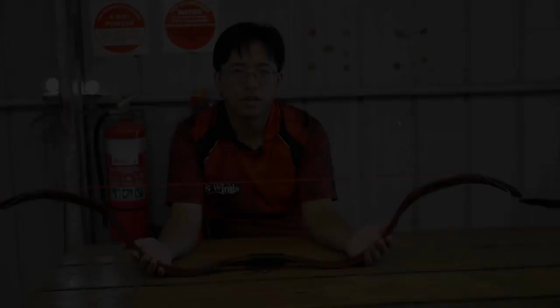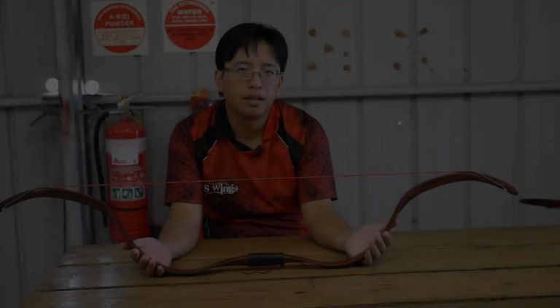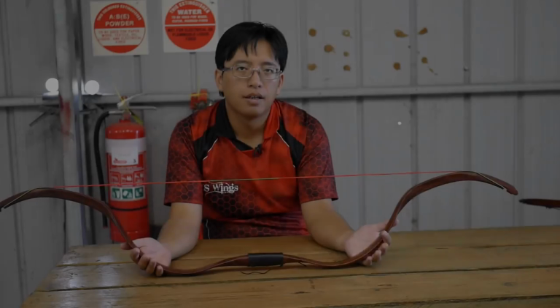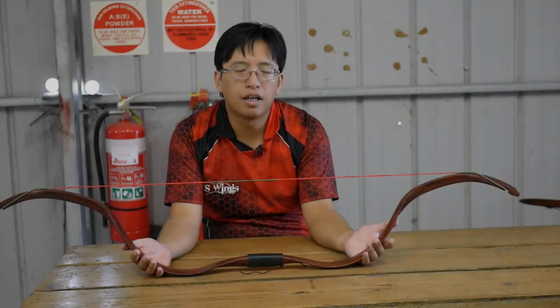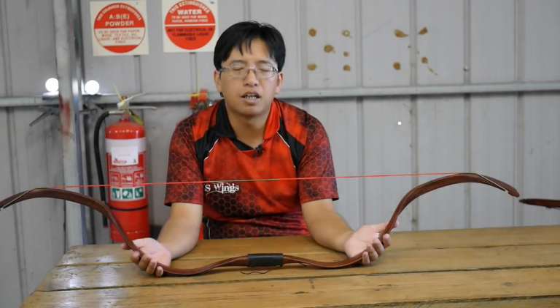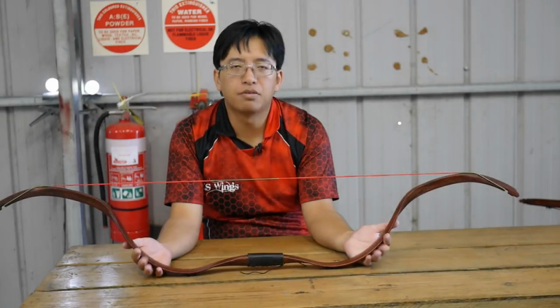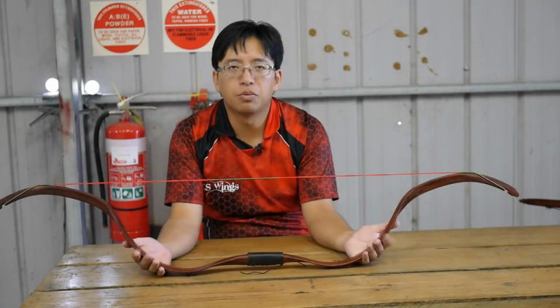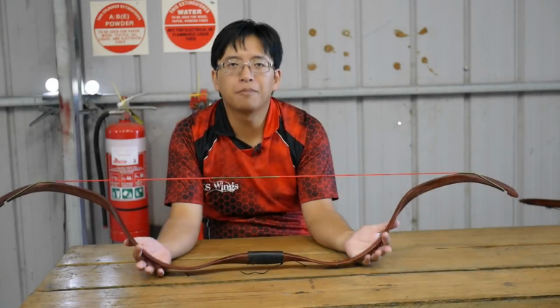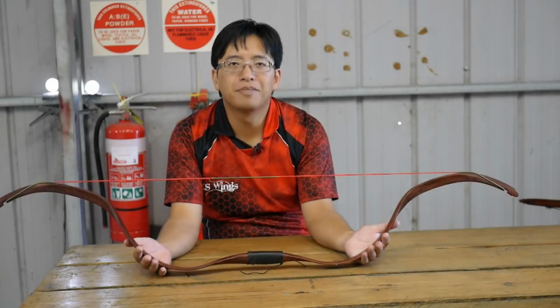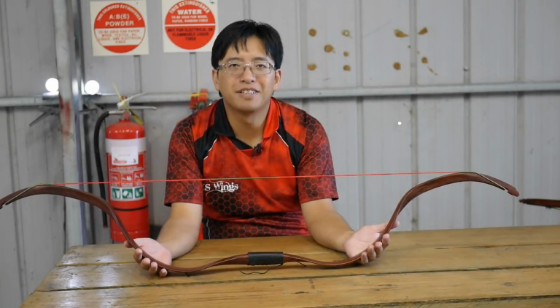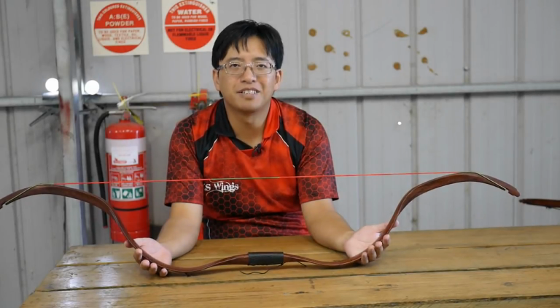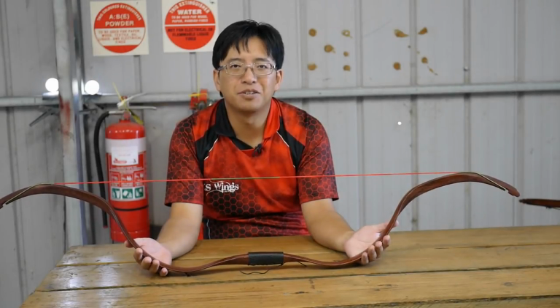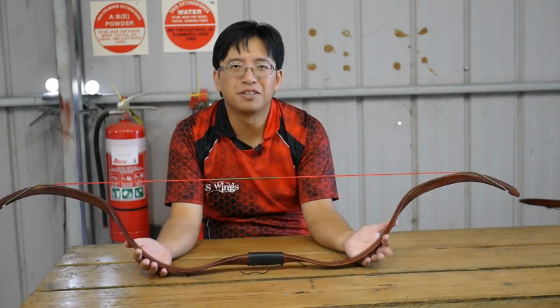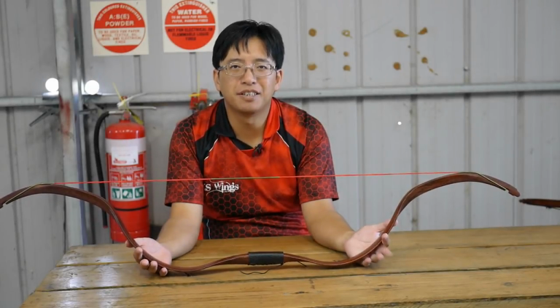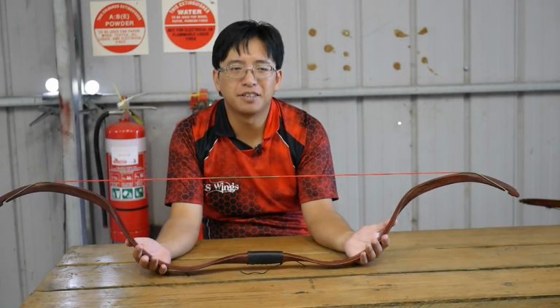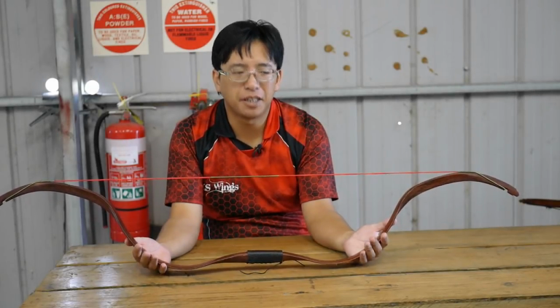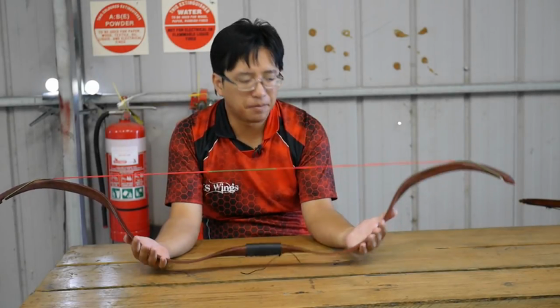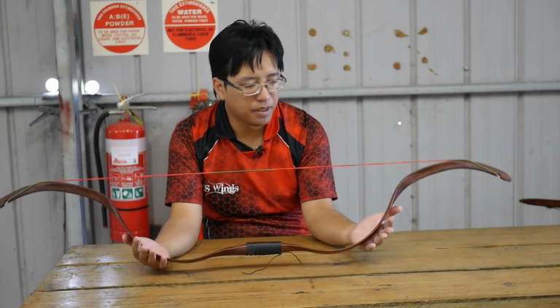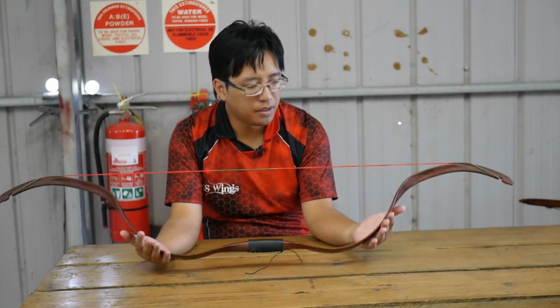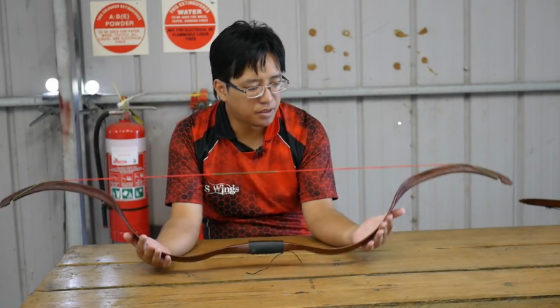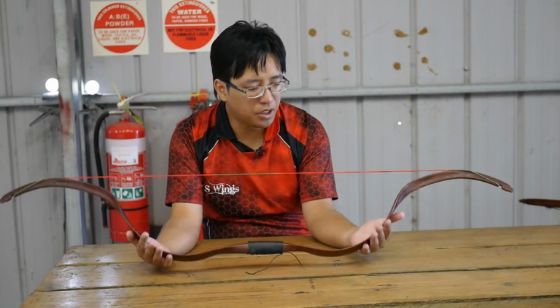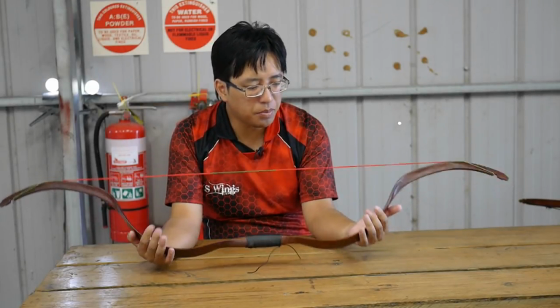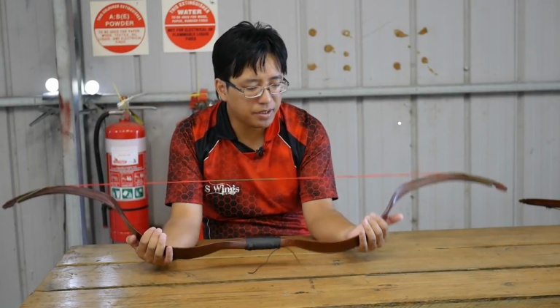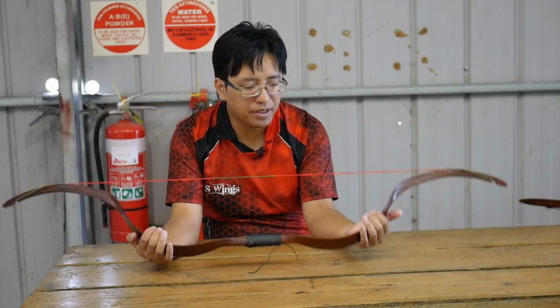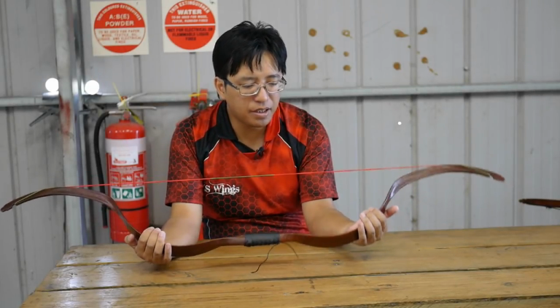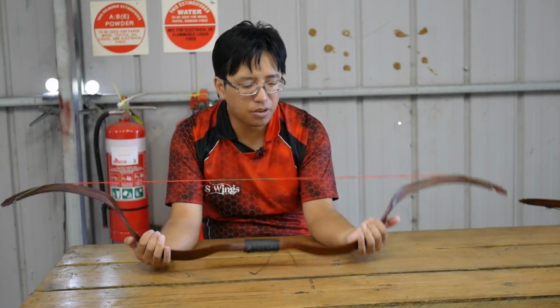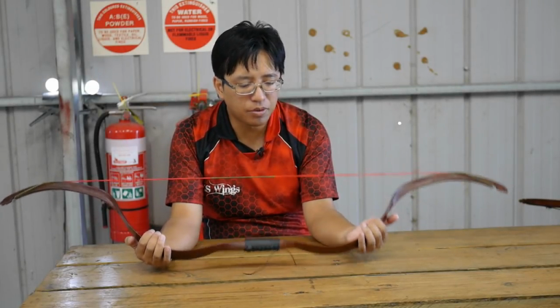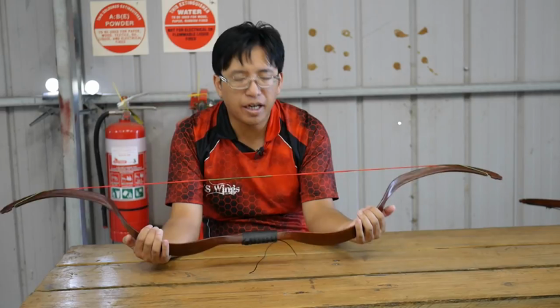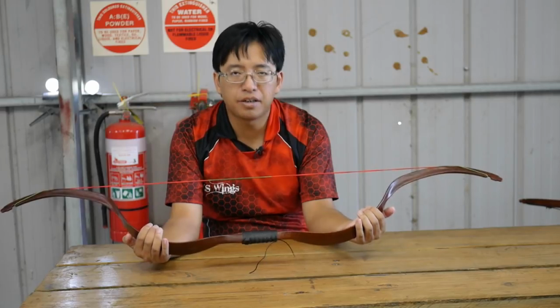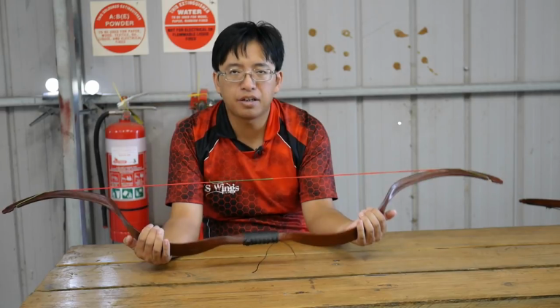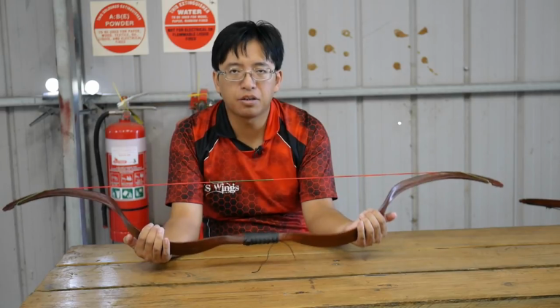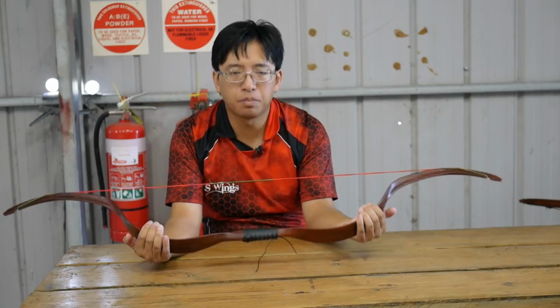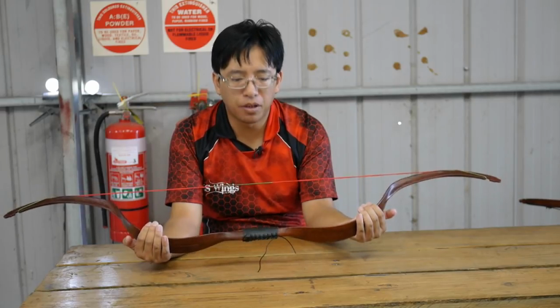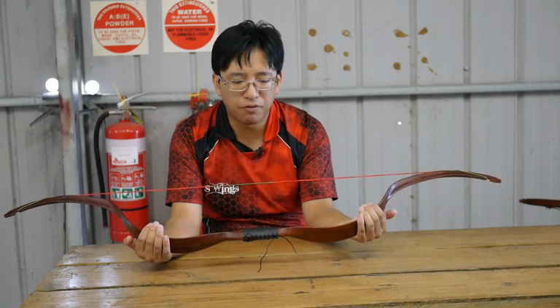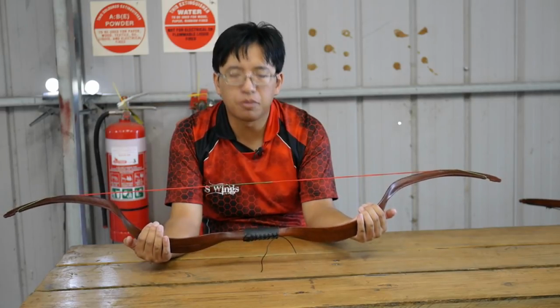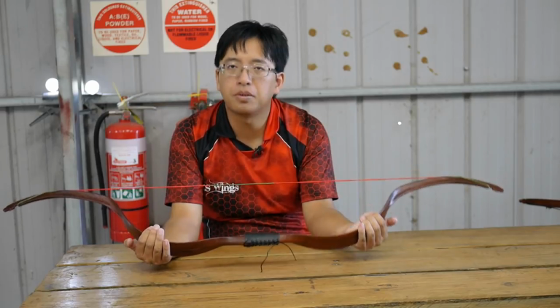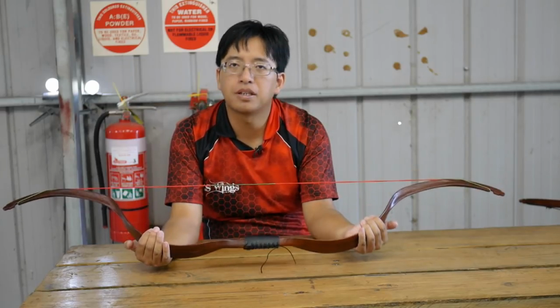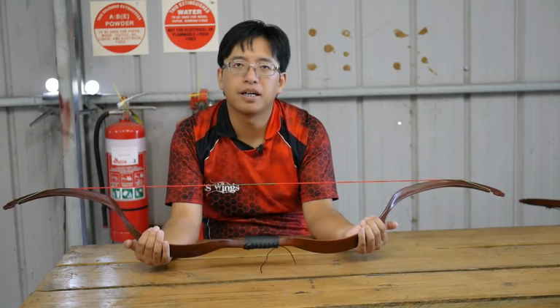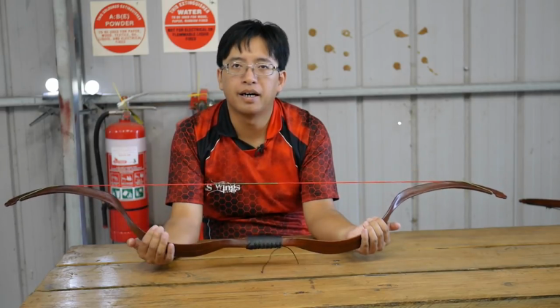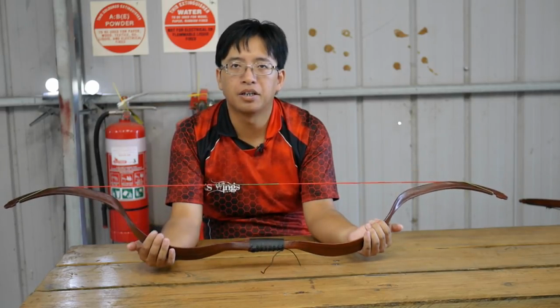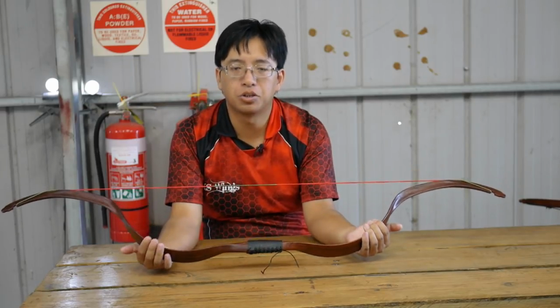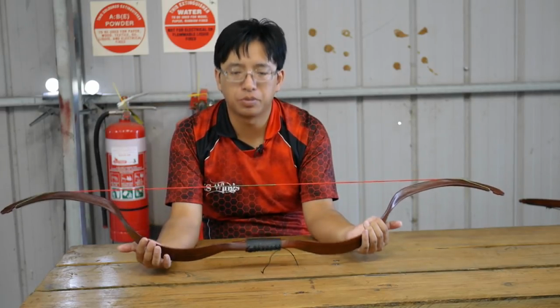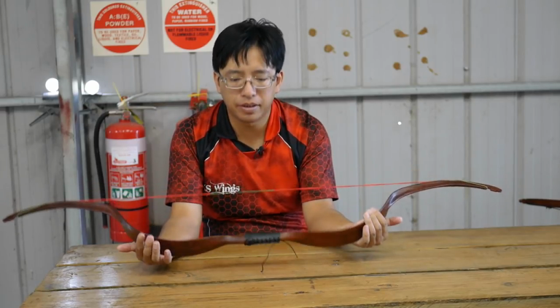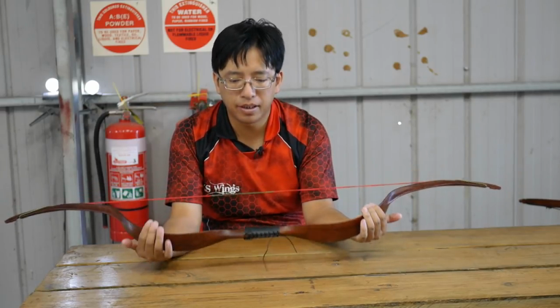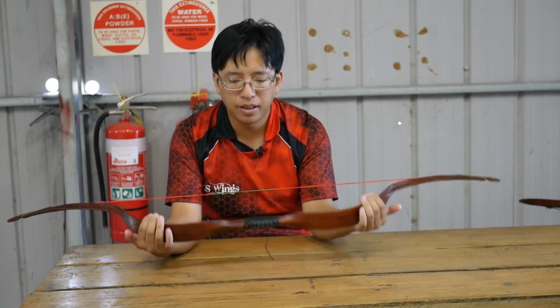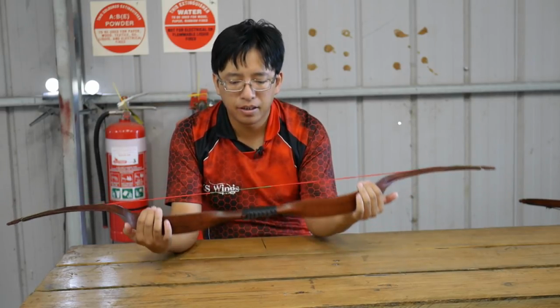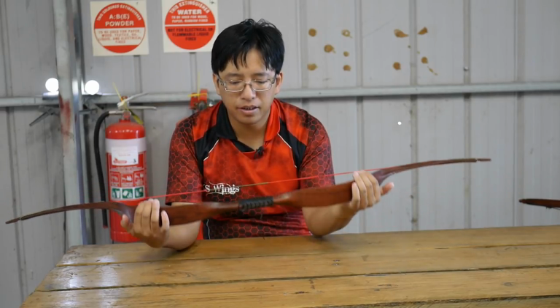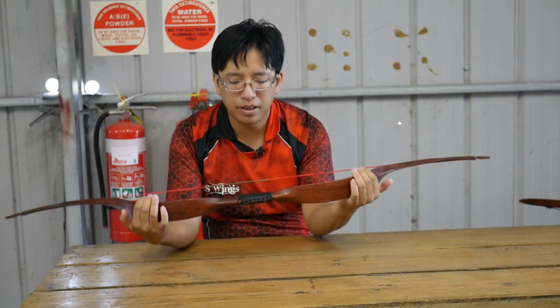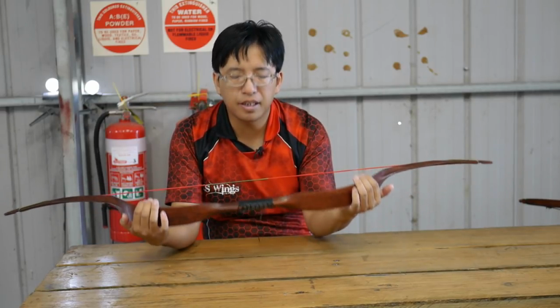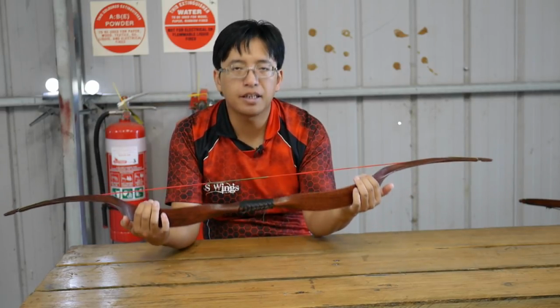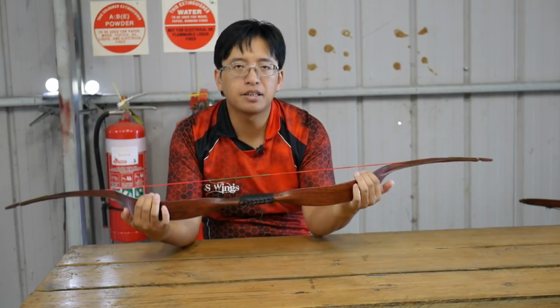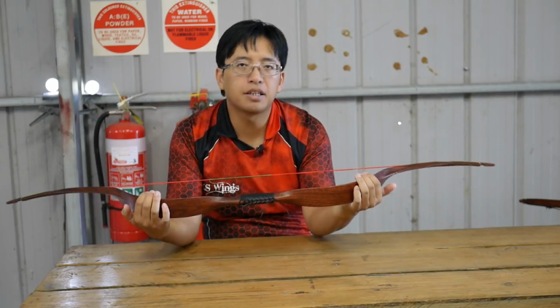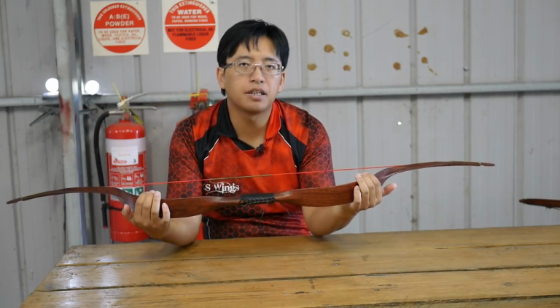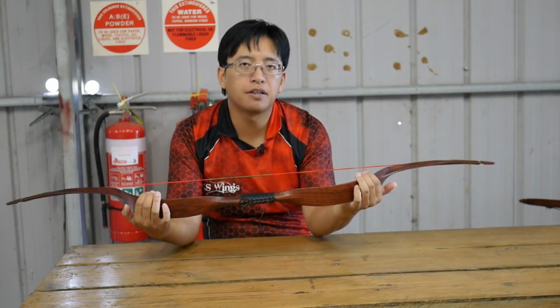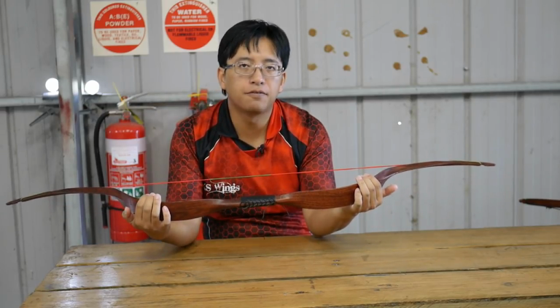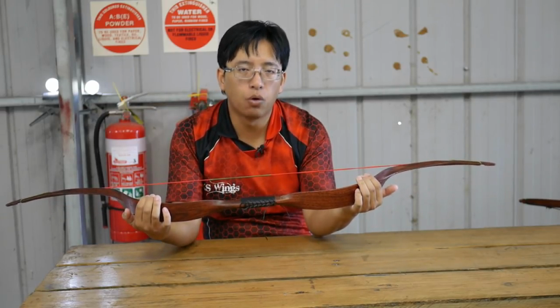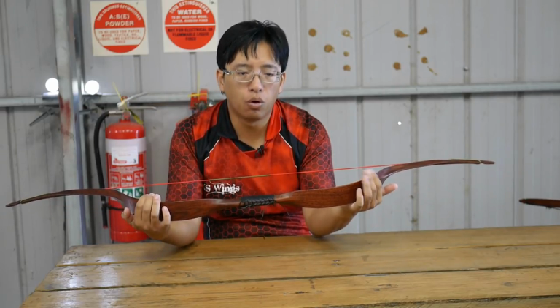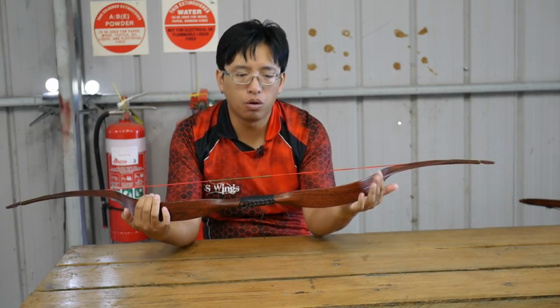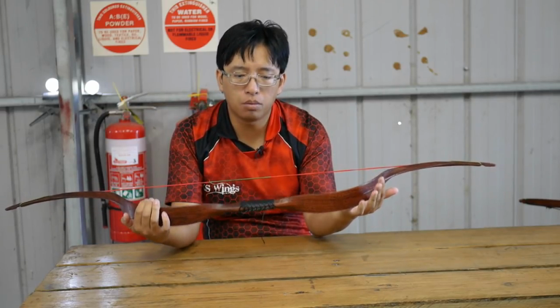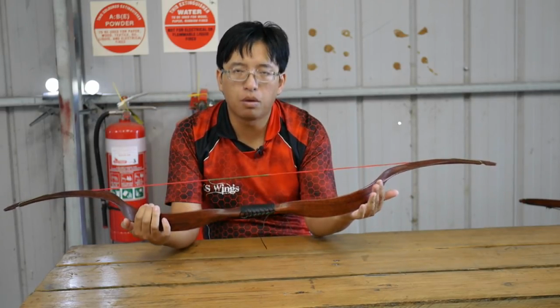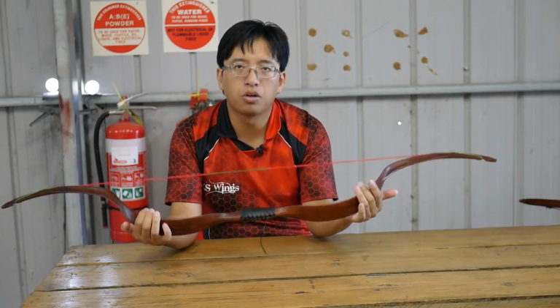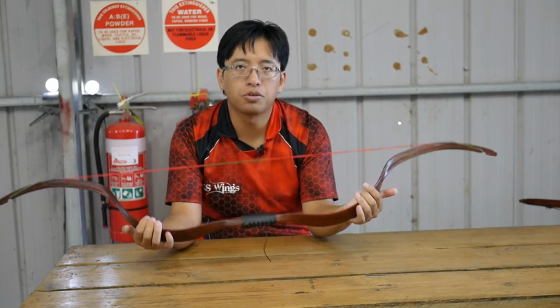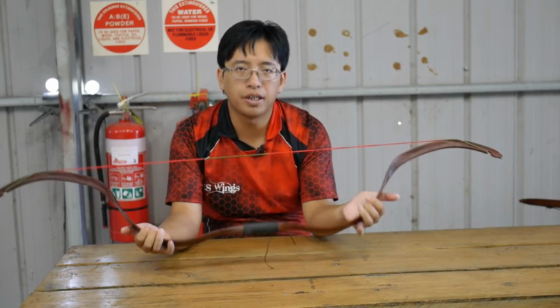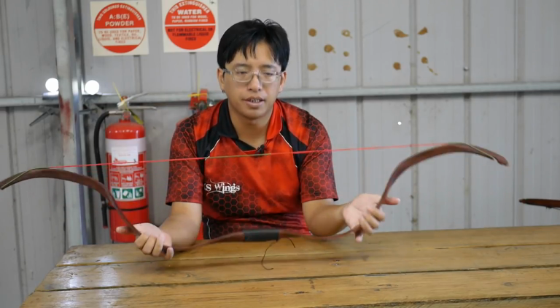Hi everyone, this is New Sensei. Today we're taking a look at another bow from Nika Archery, the ET4 Mong Yuan.